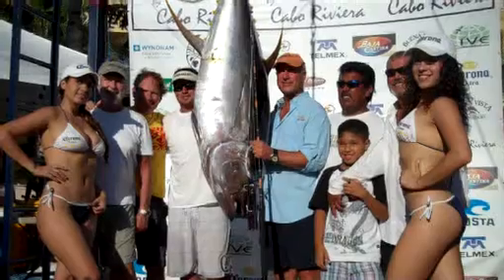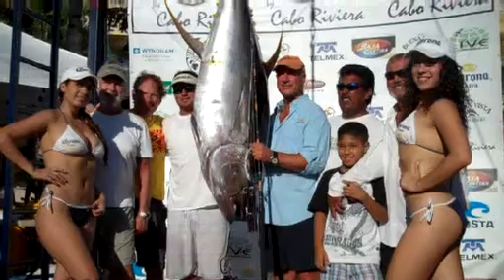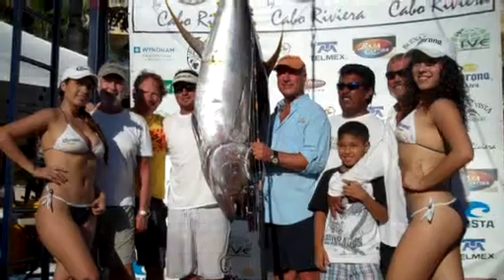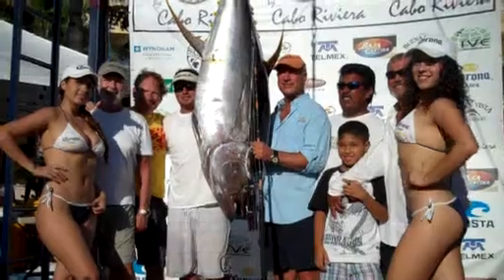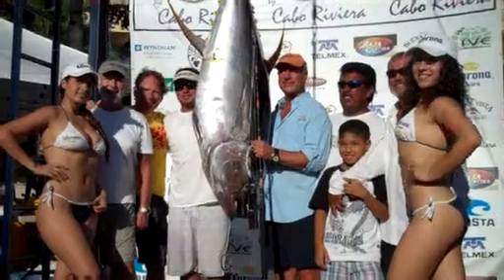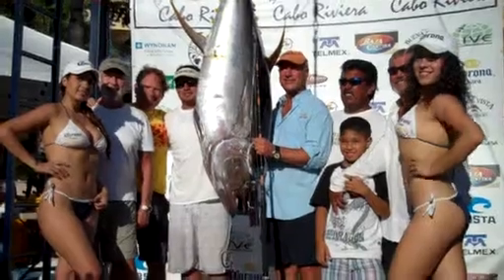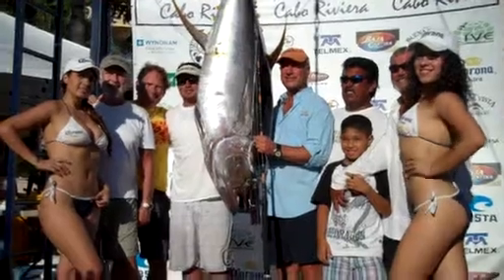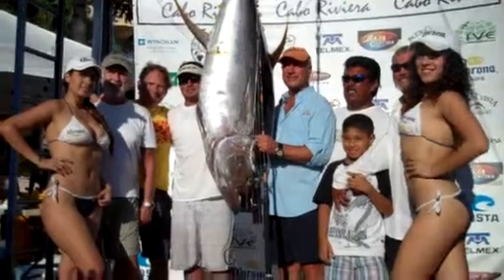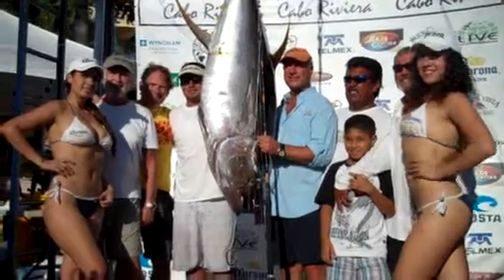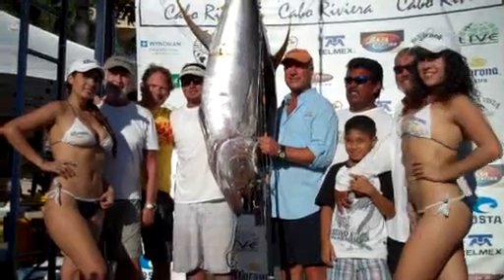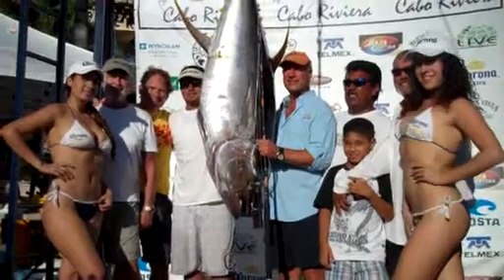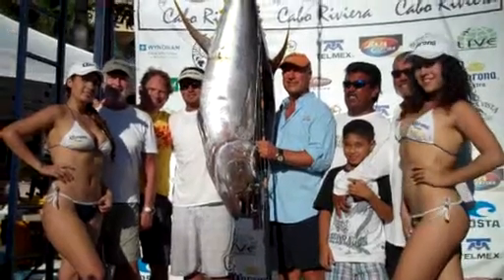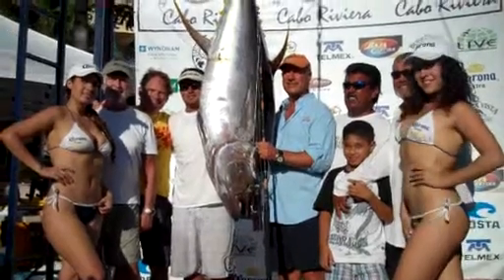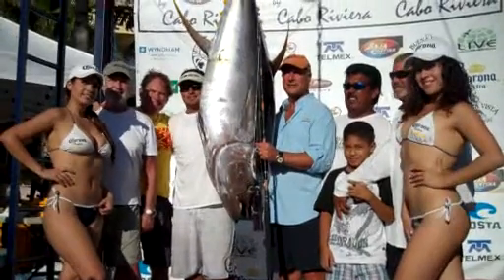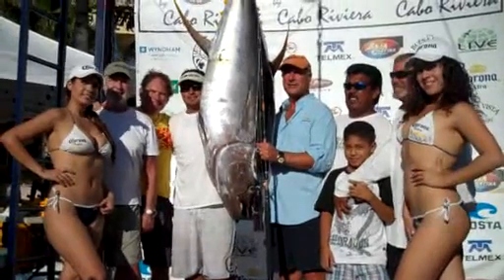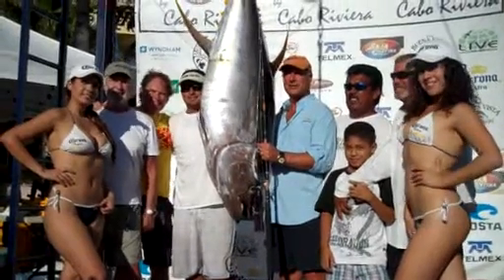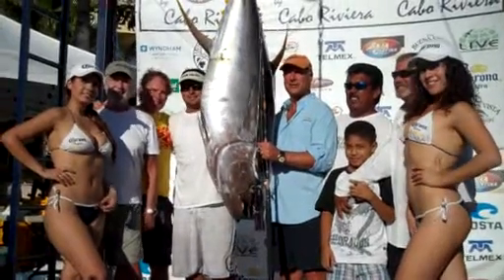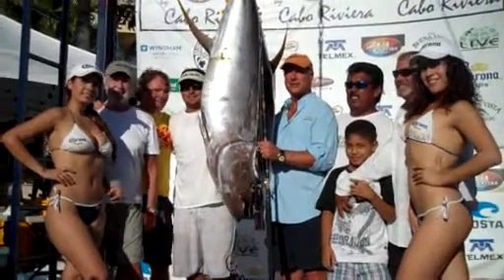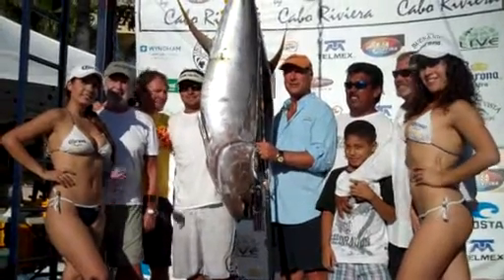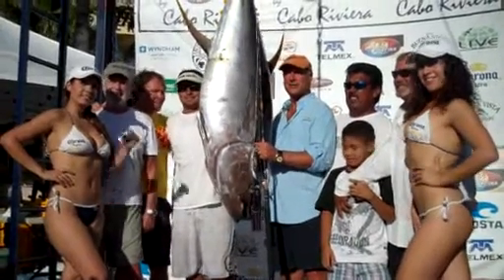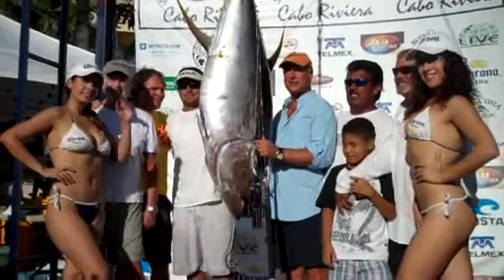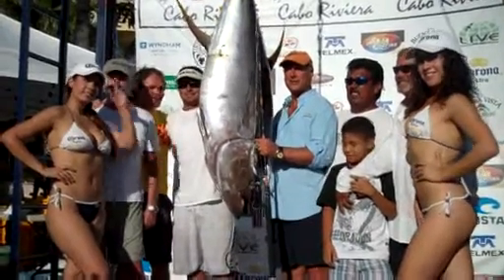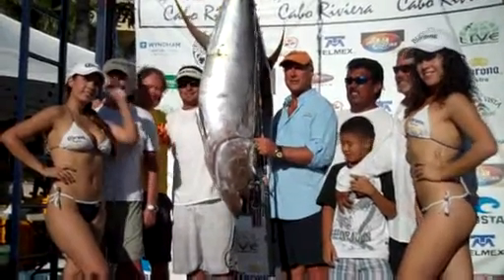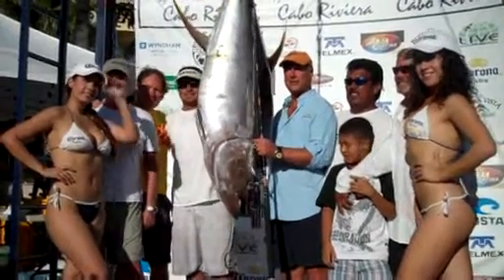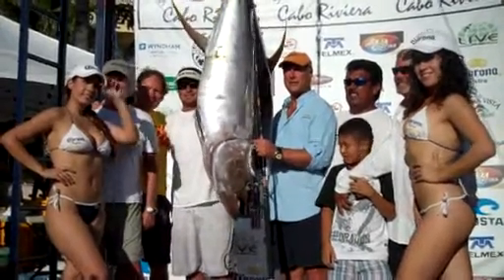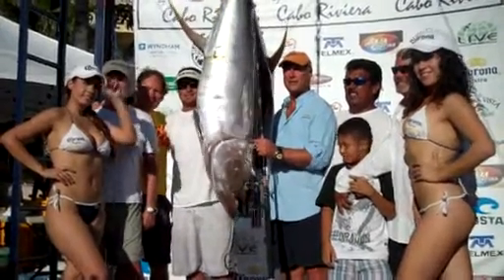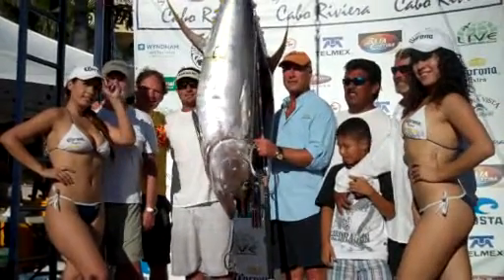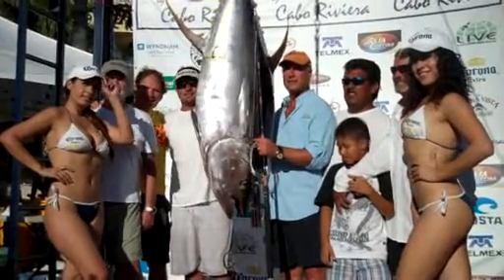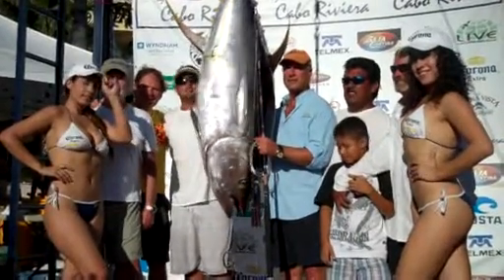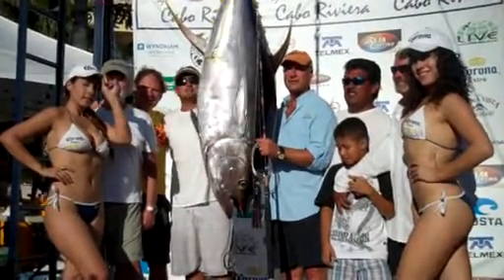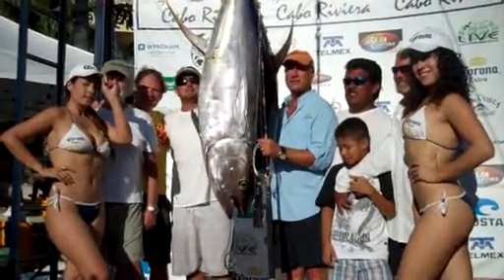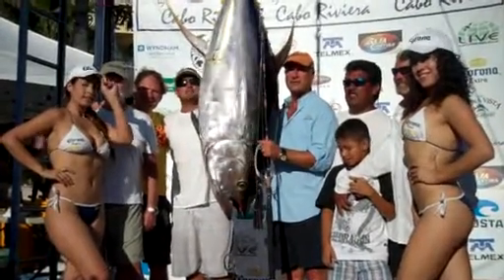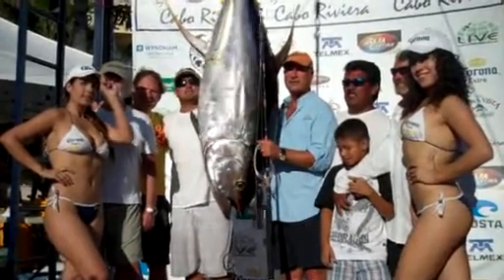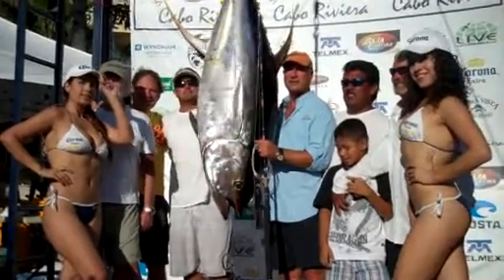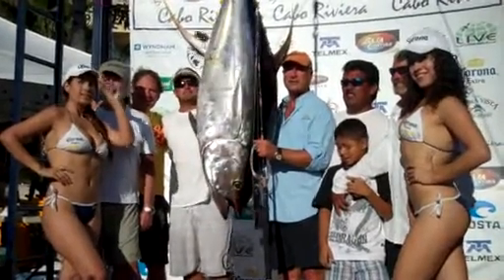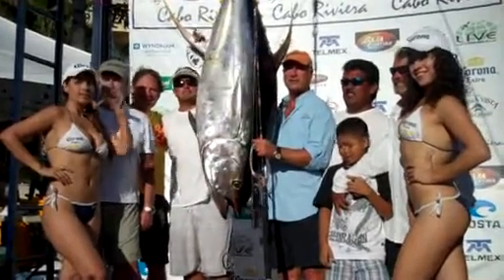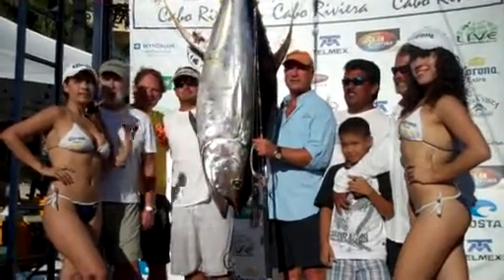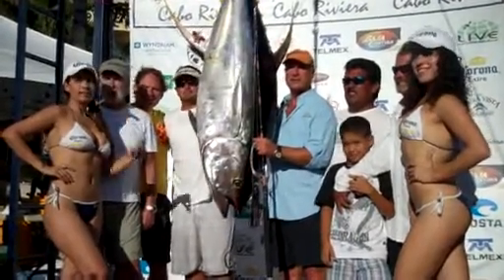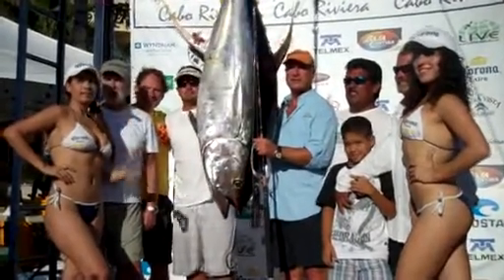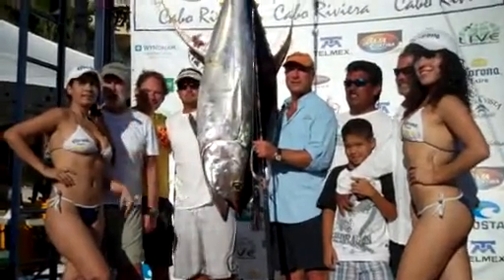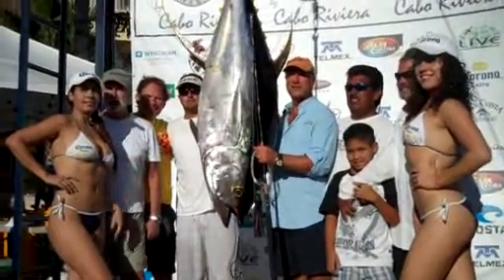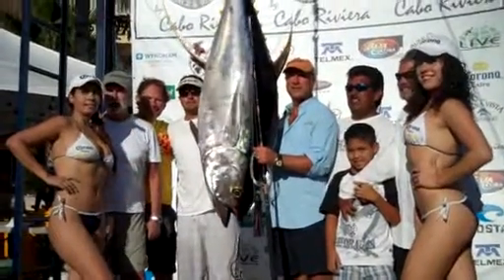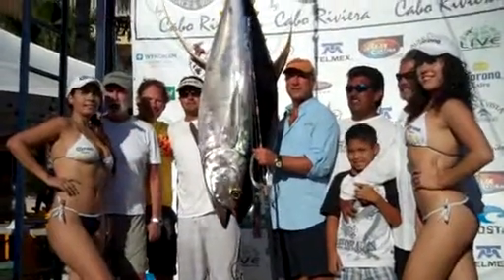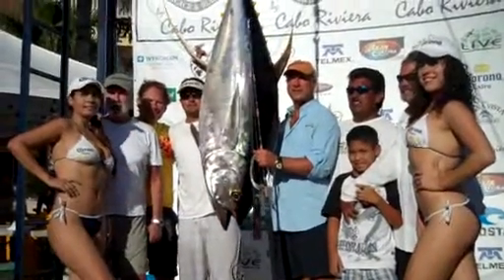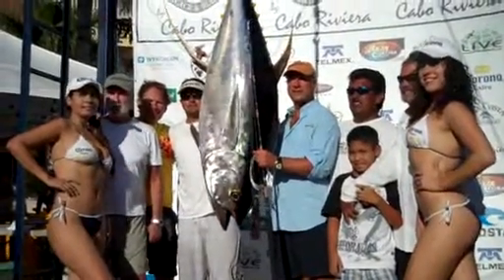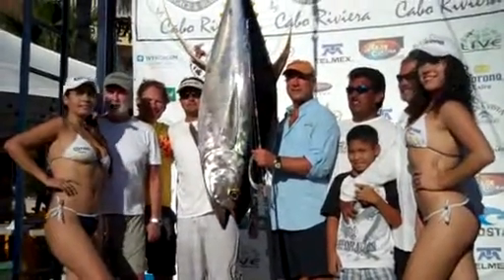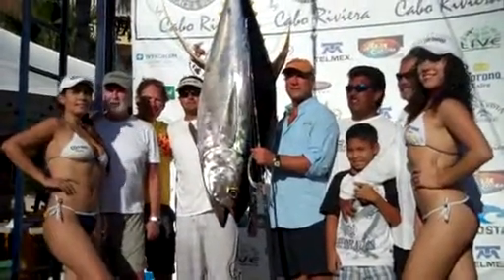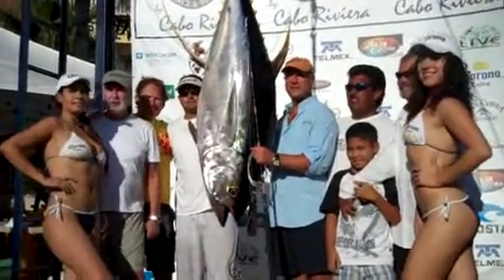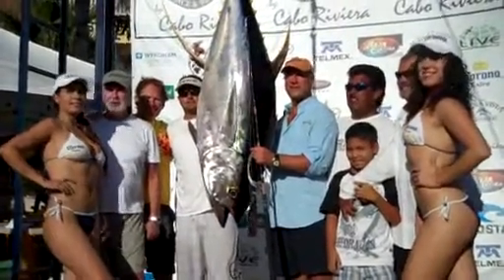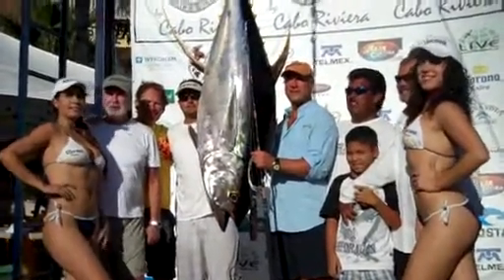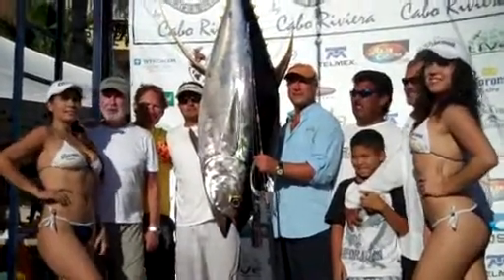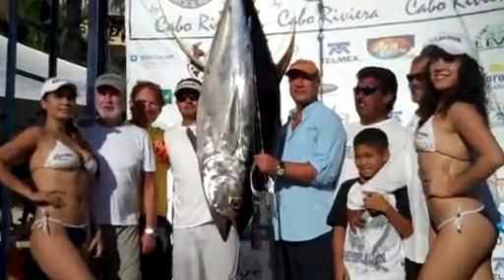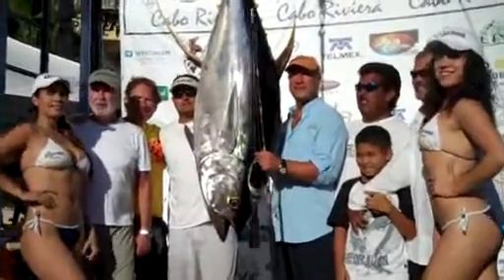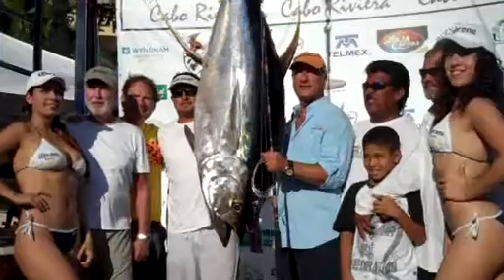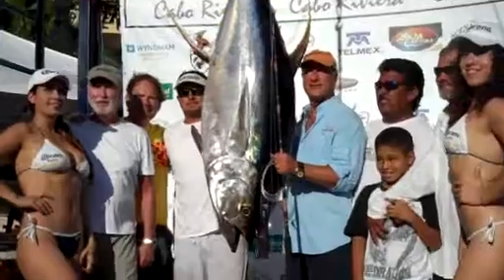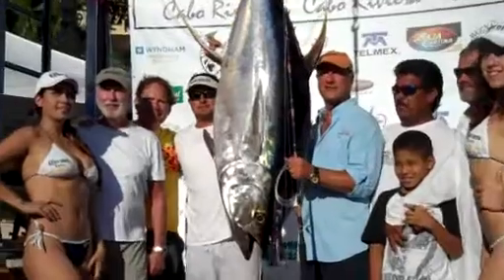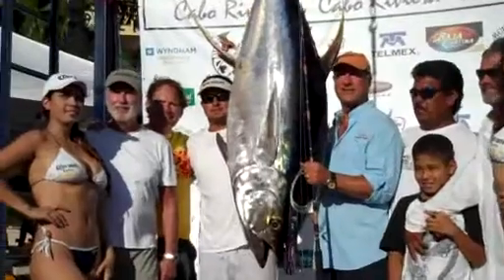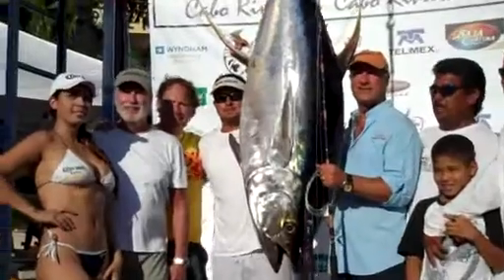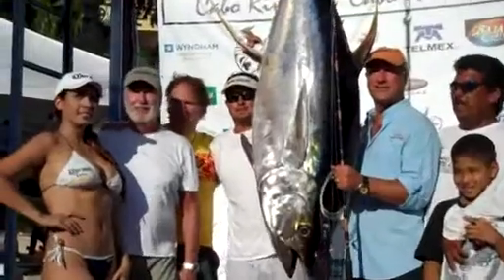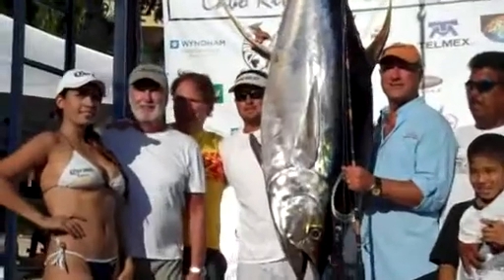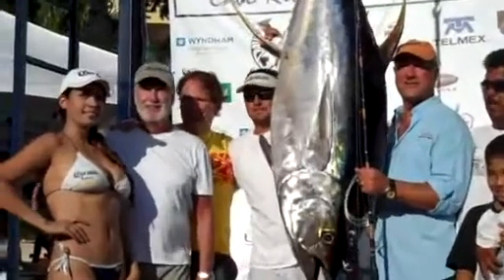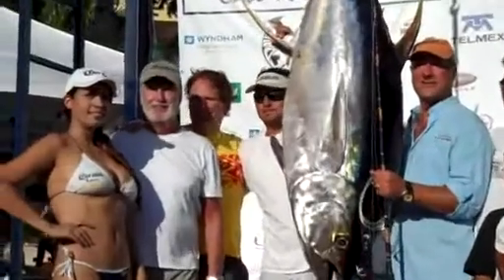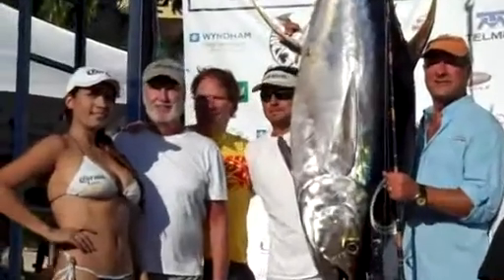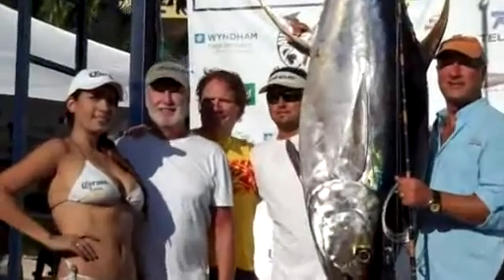We've got another tuna where they think it's going to take over the top of this 208. And back her up a little bit.